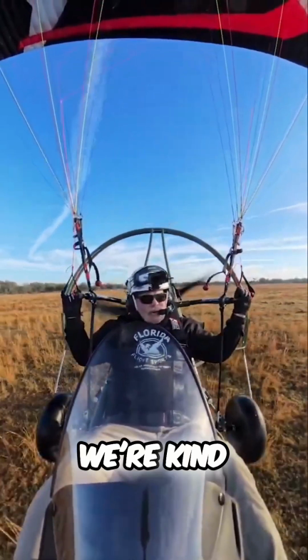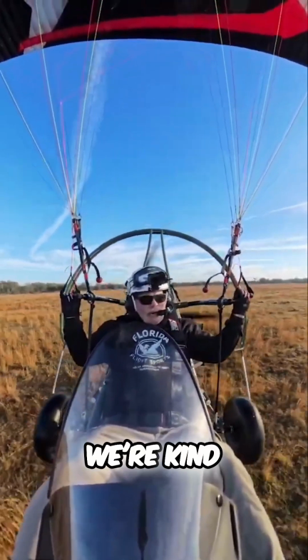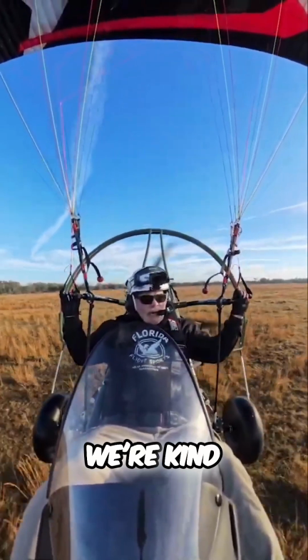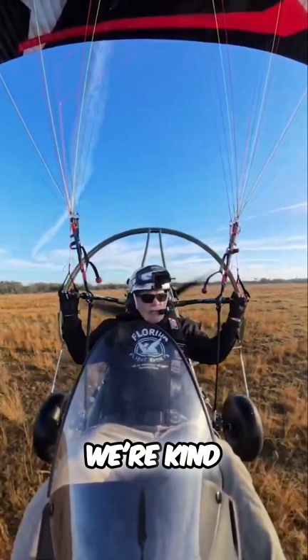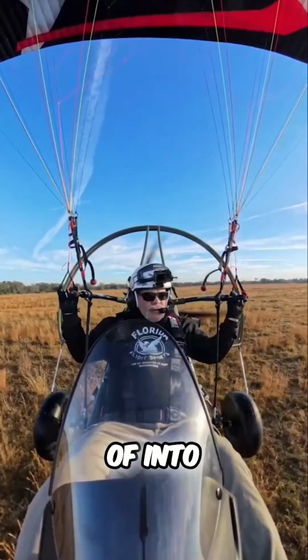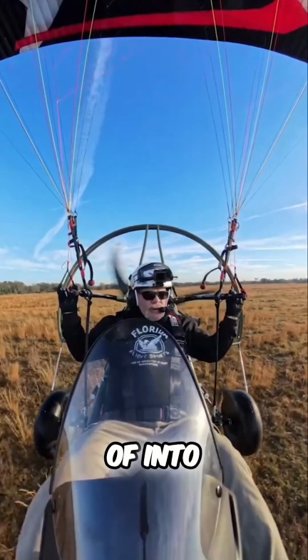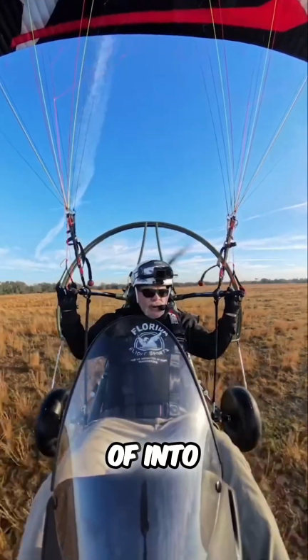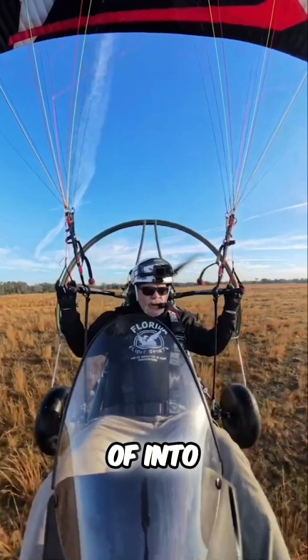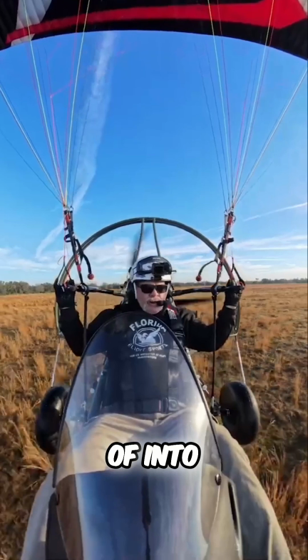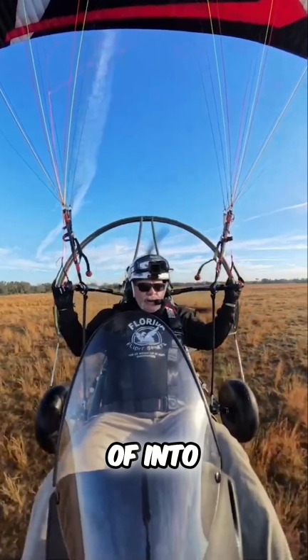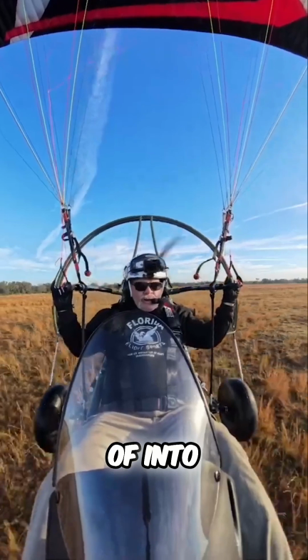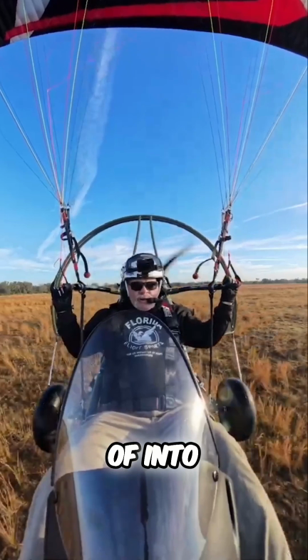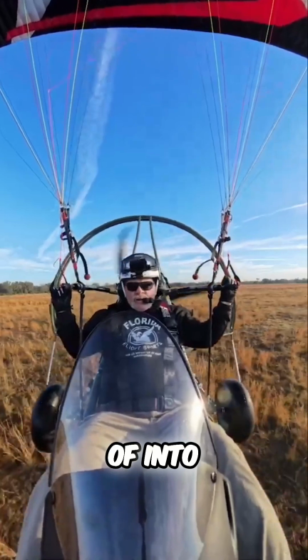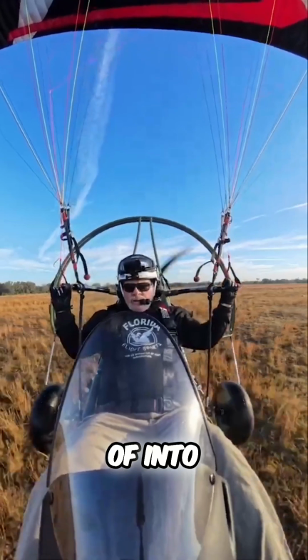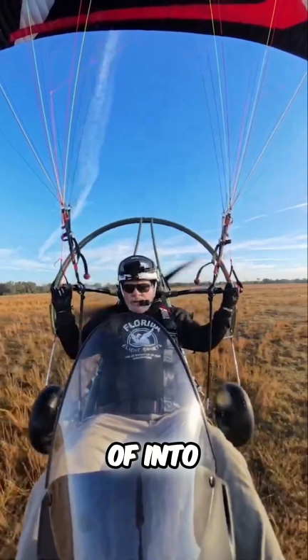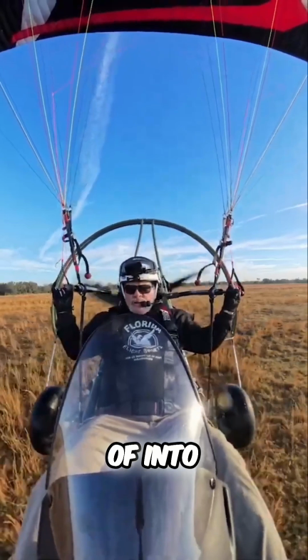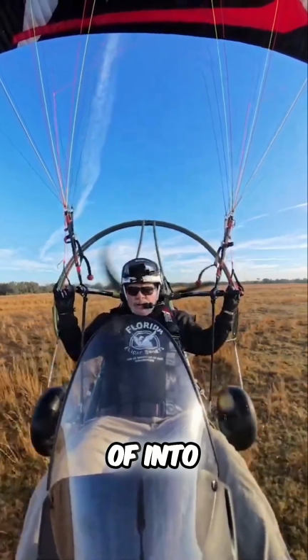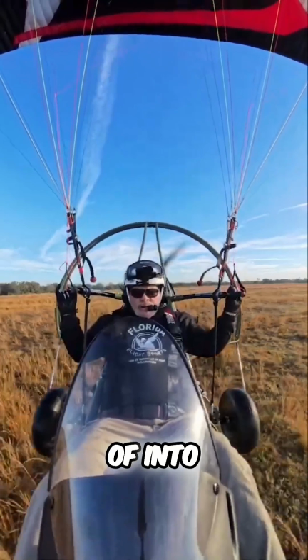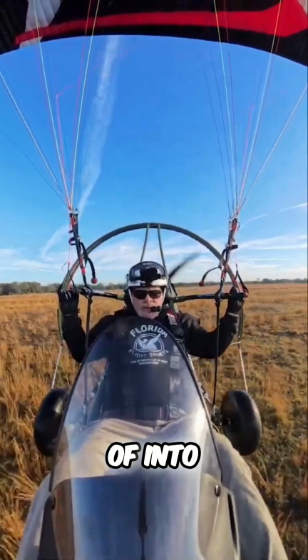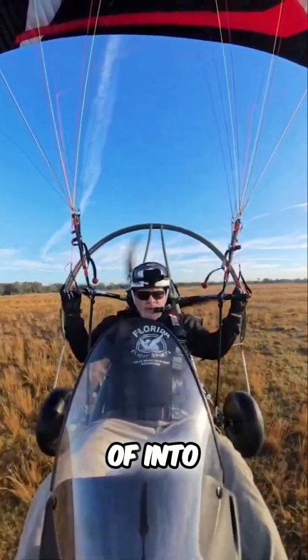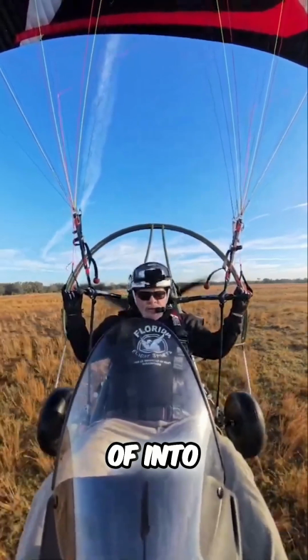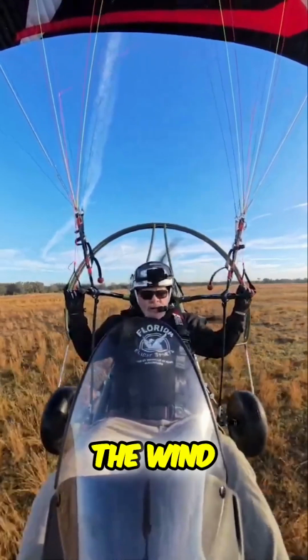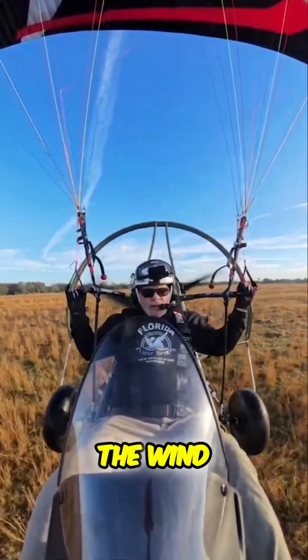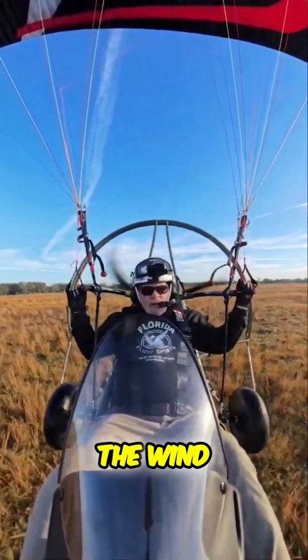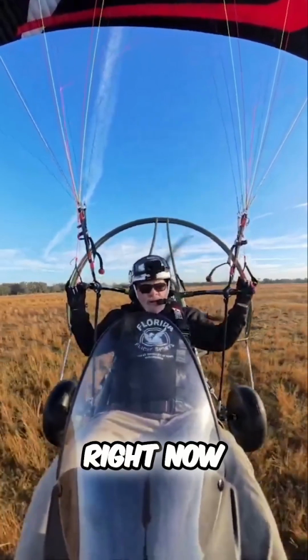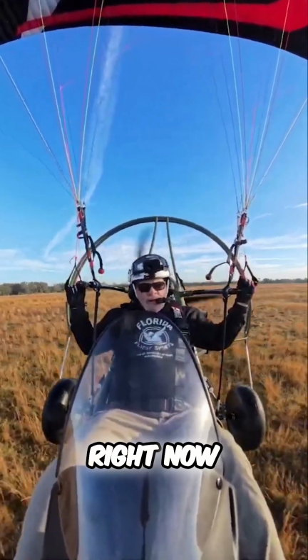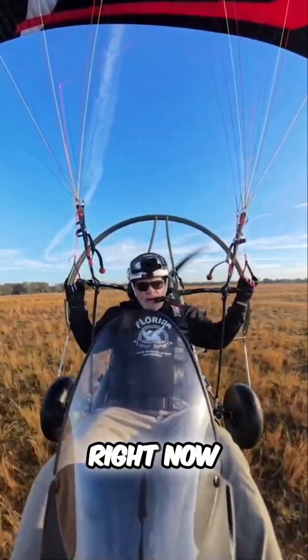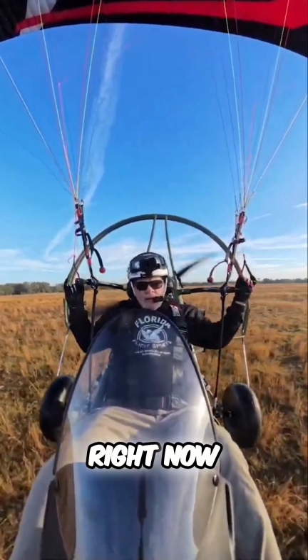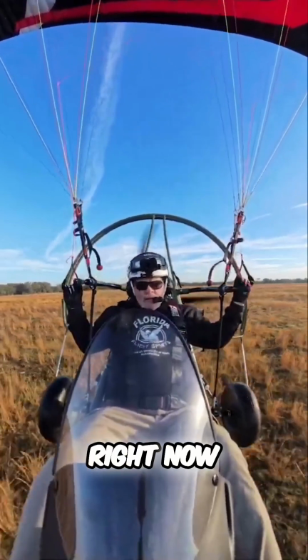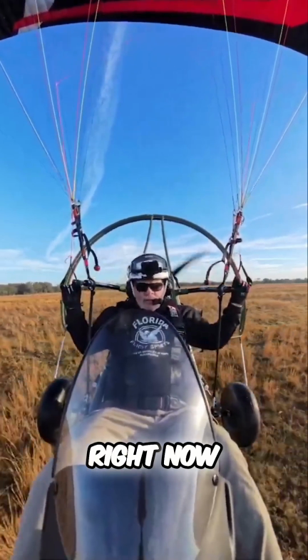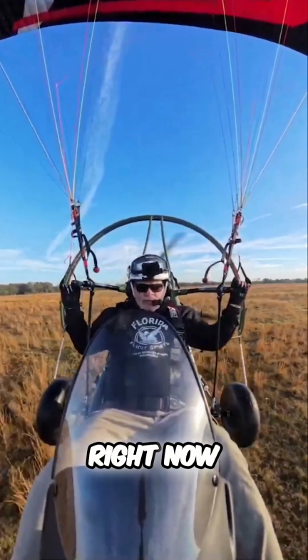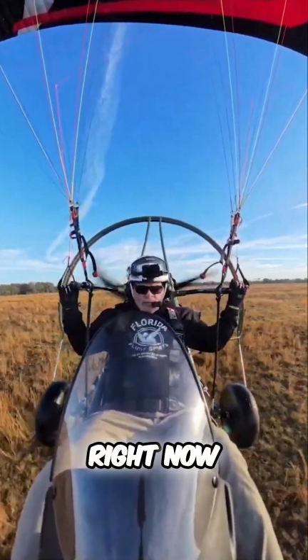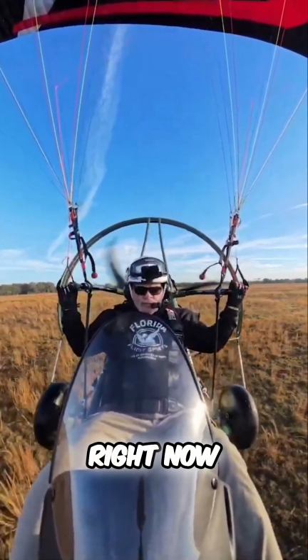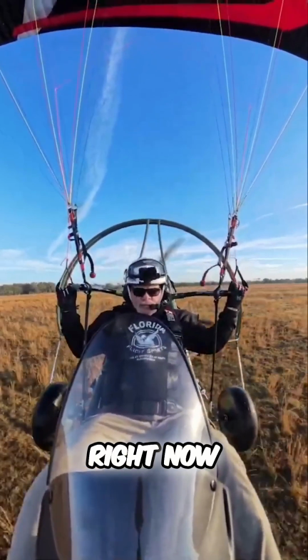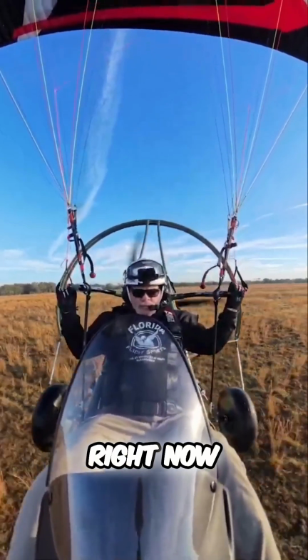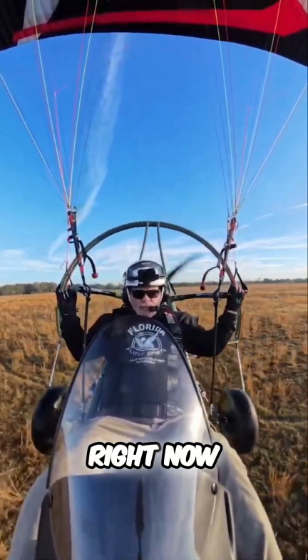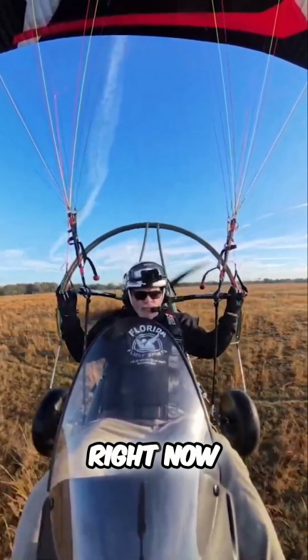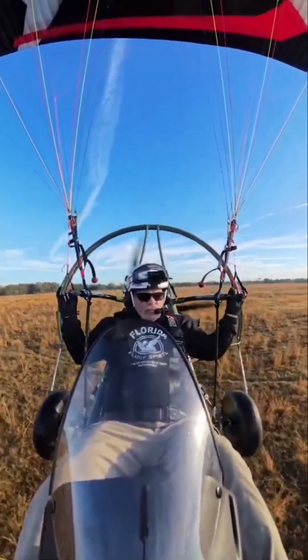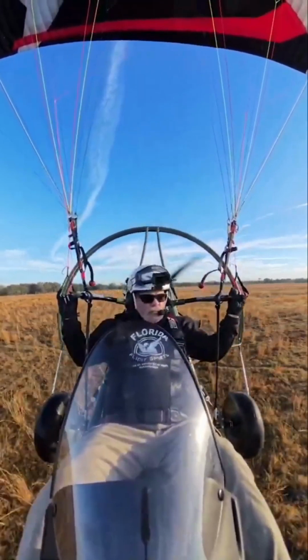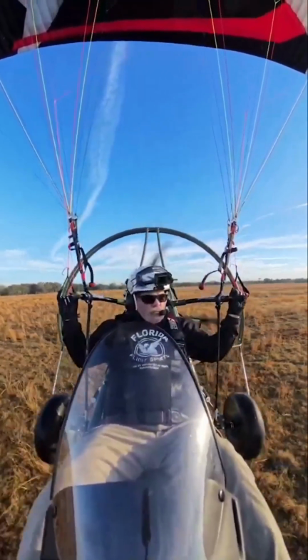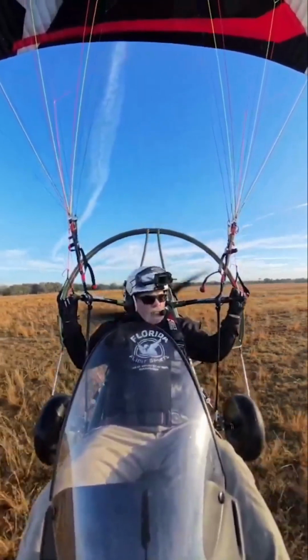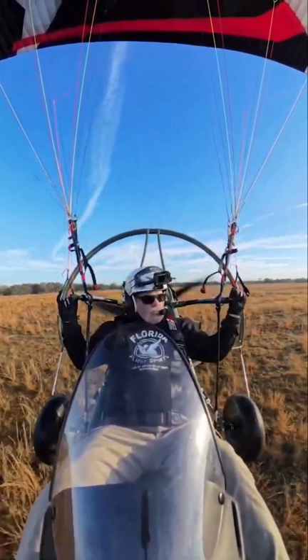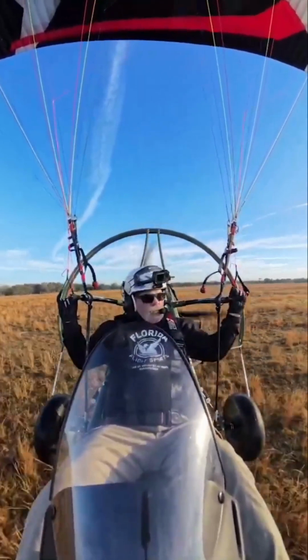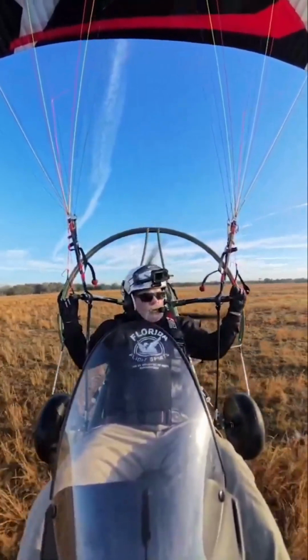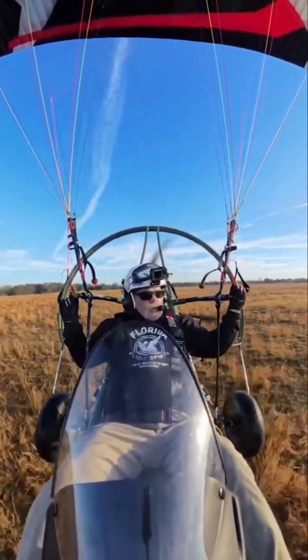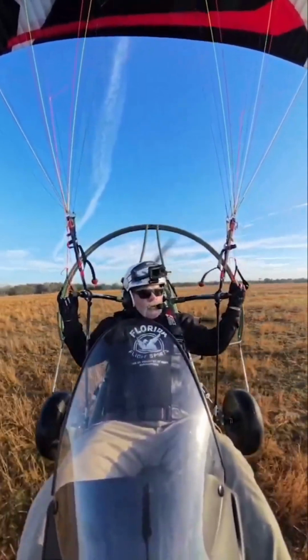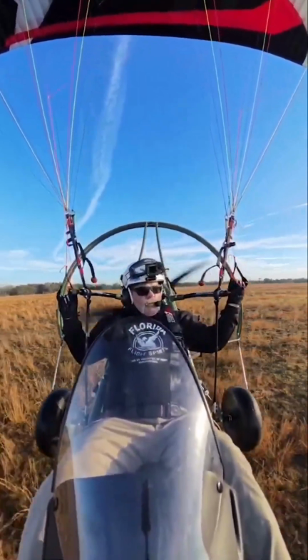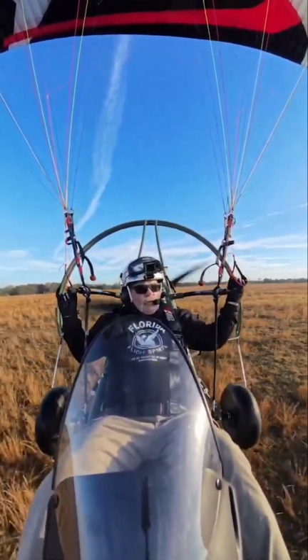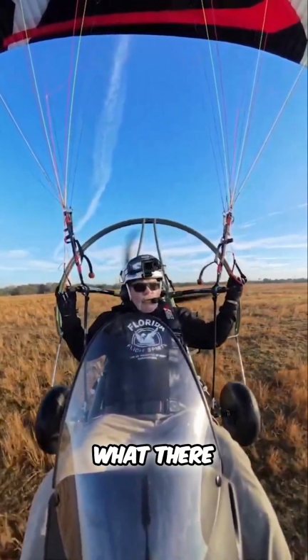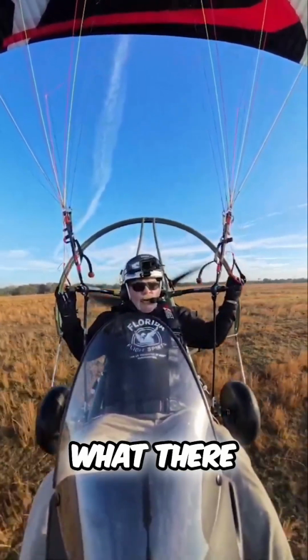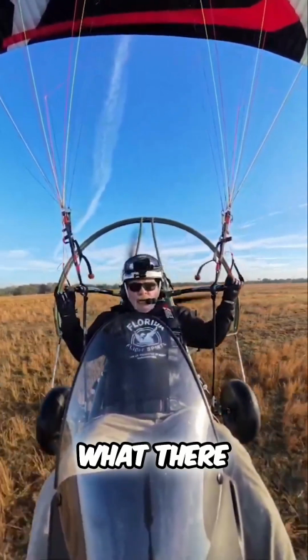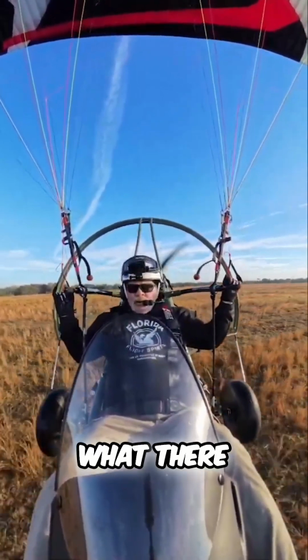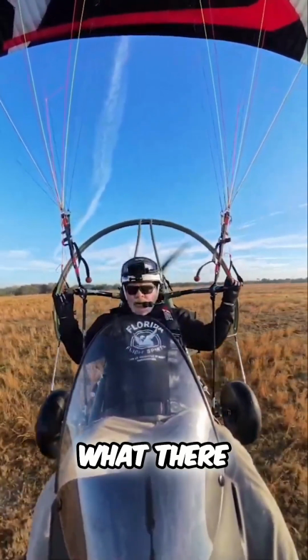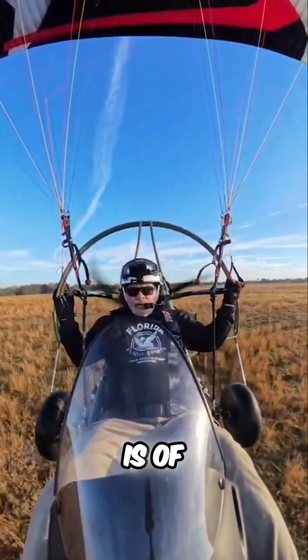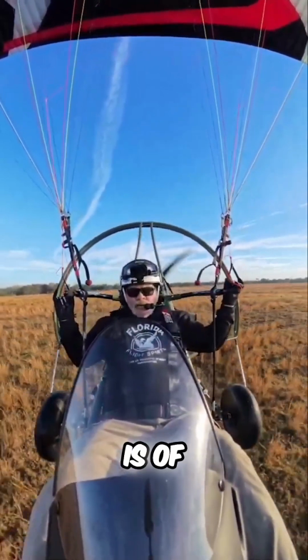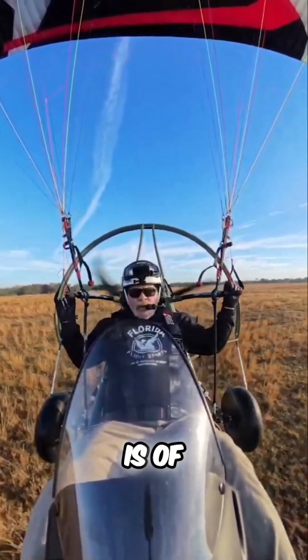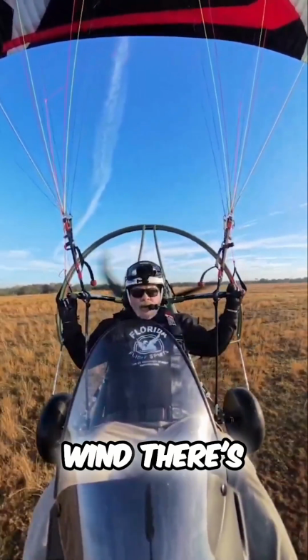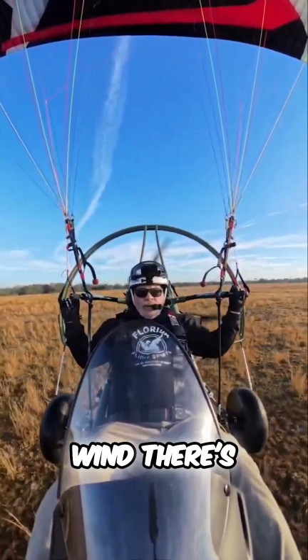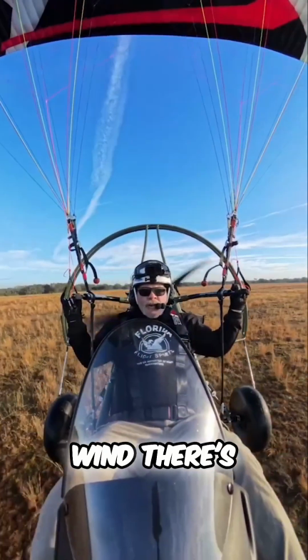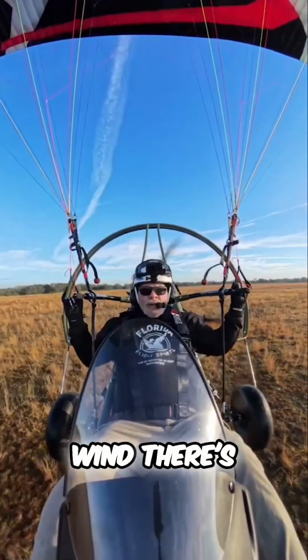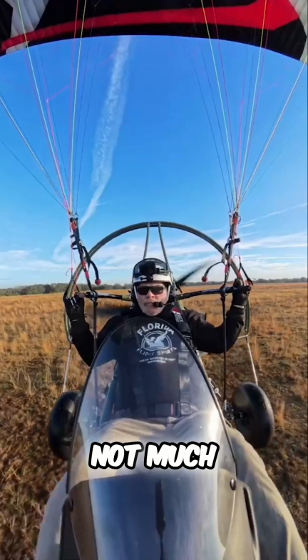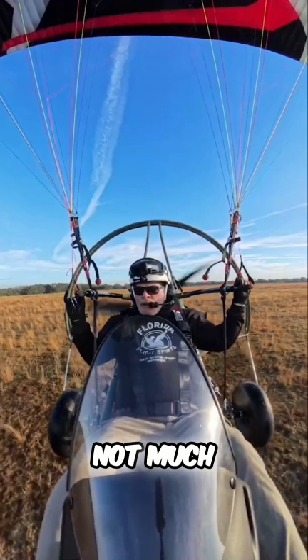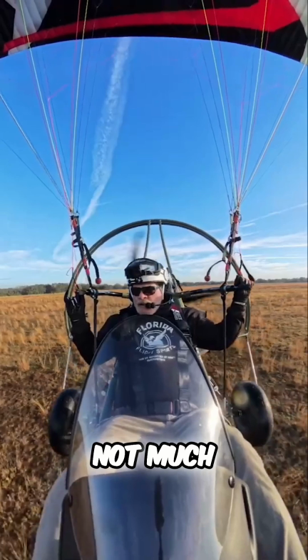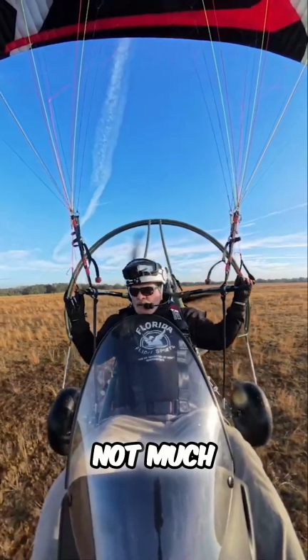We're kind of into the wind right now. For what there is of wind, there's not much.